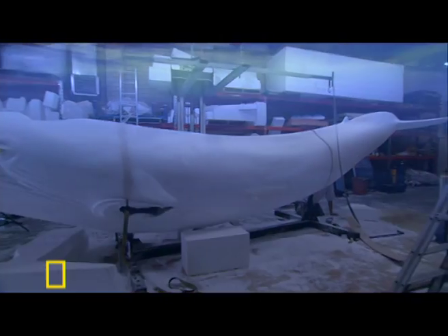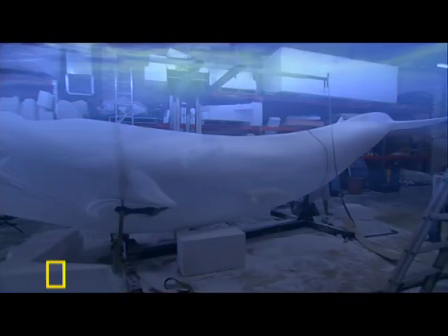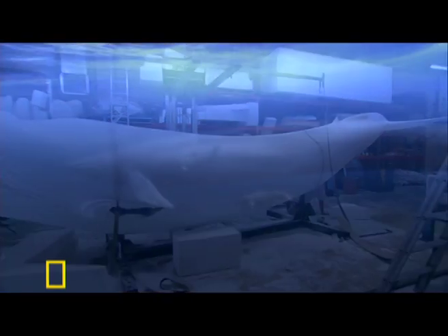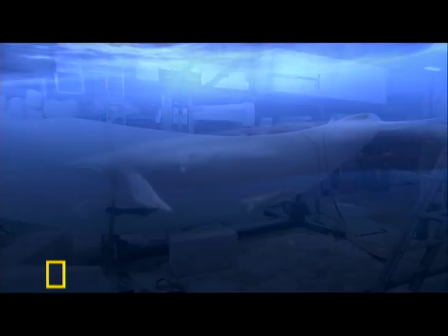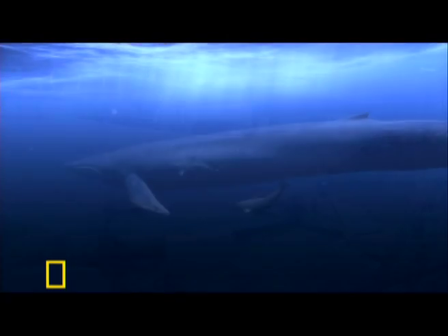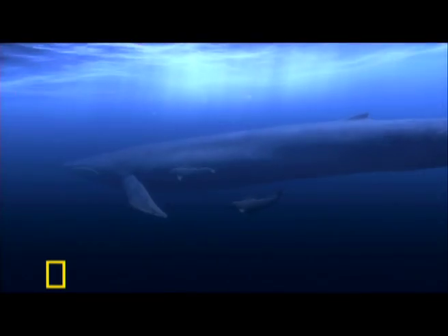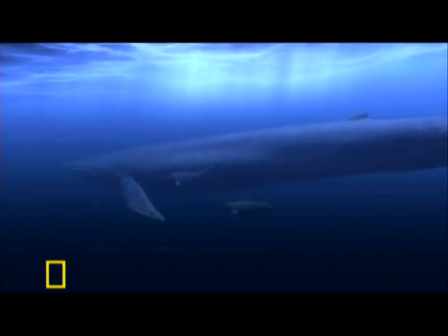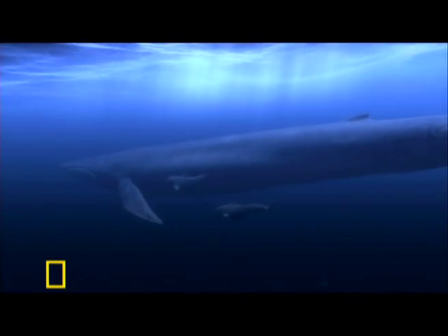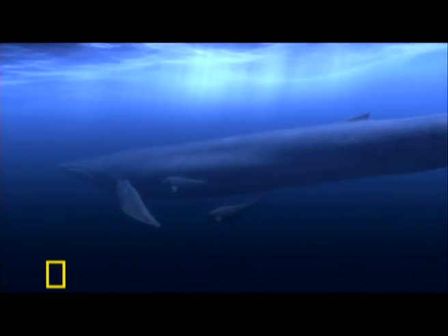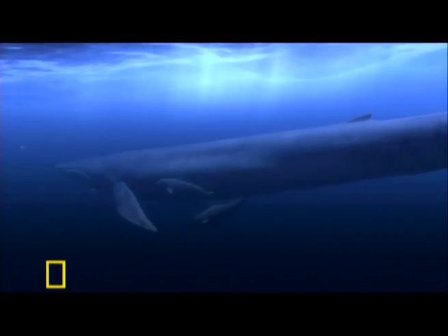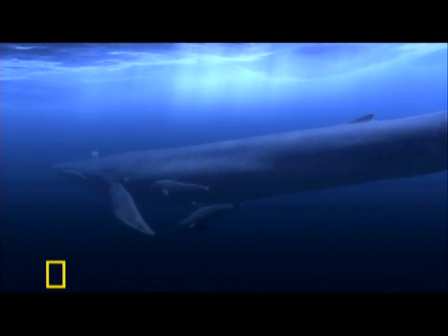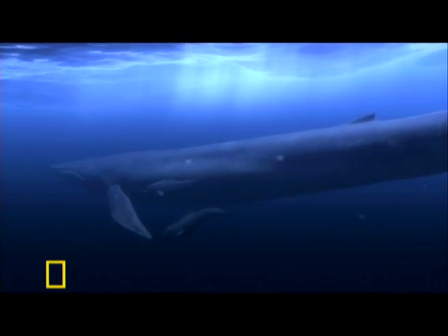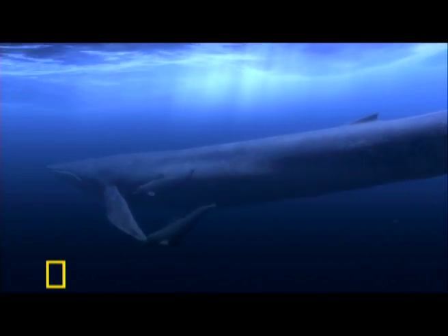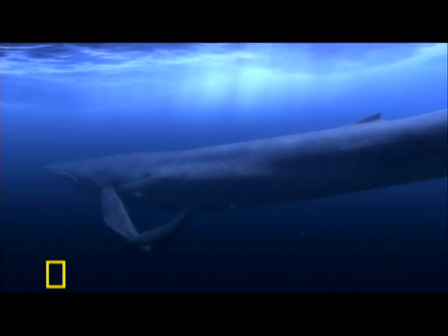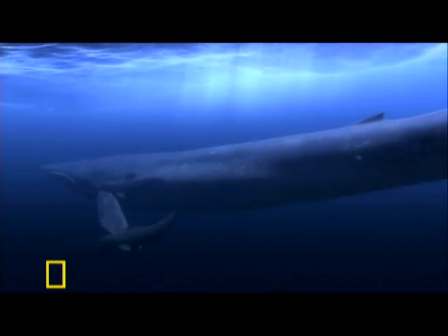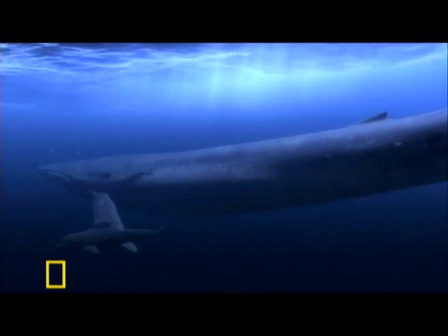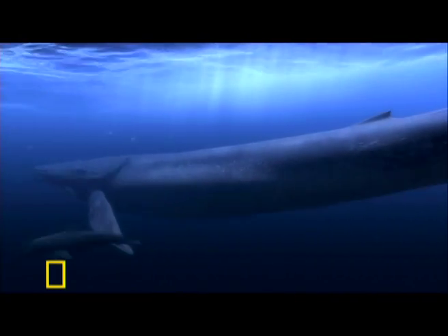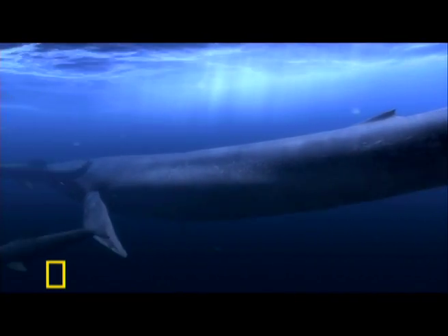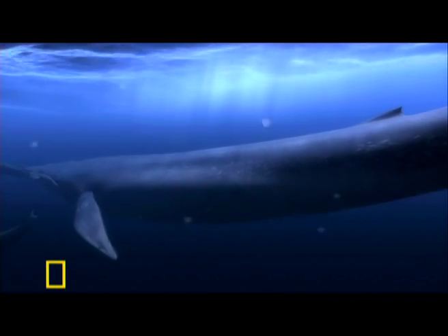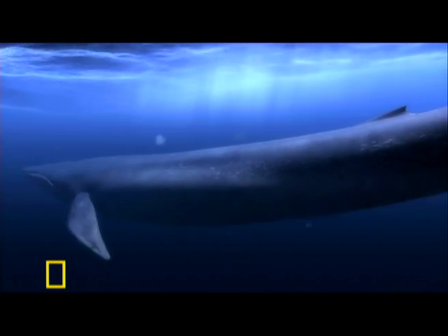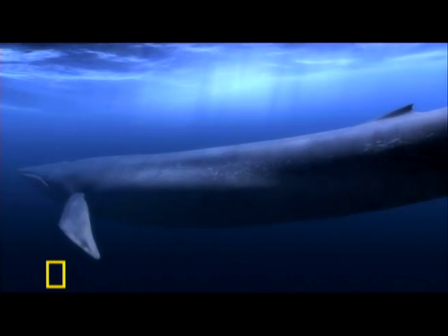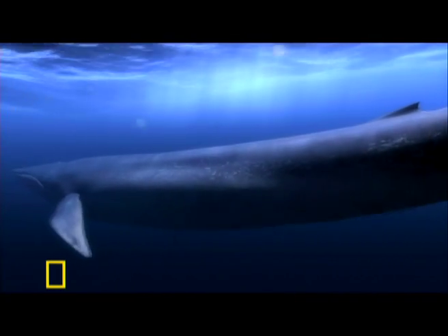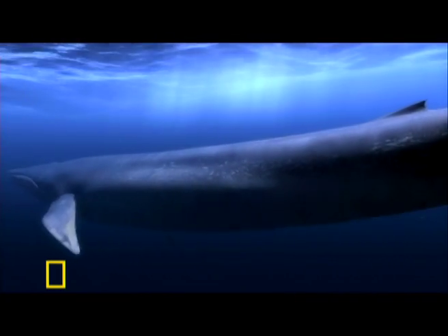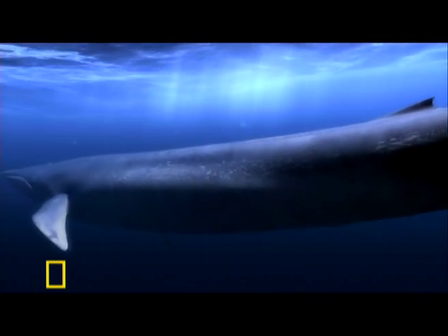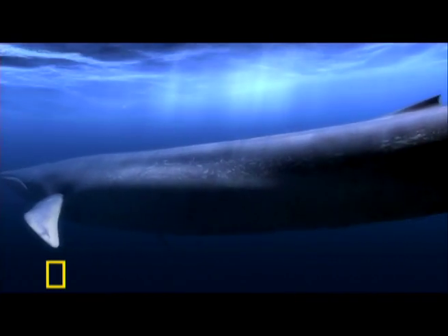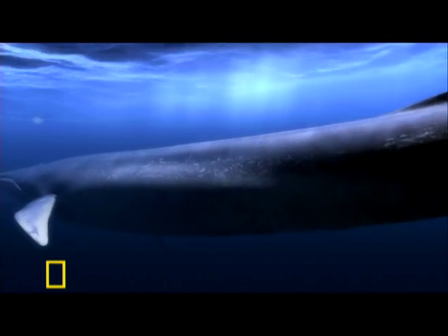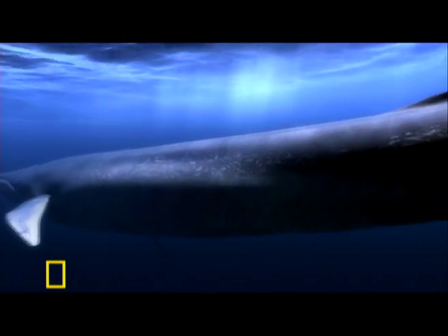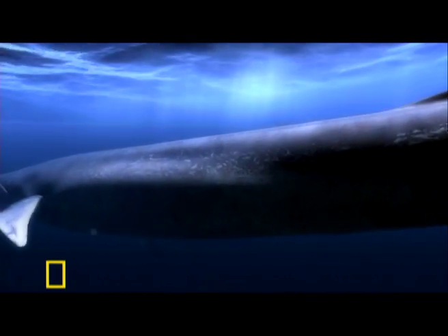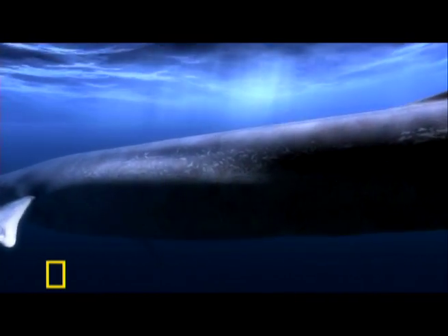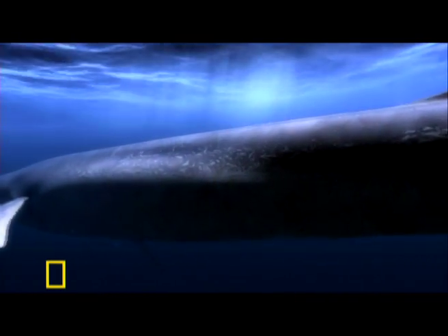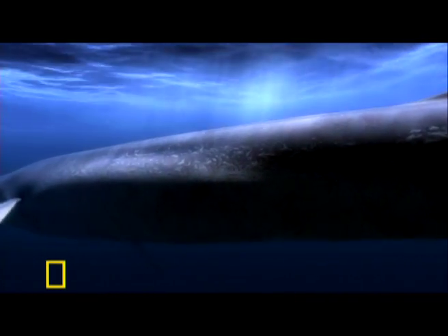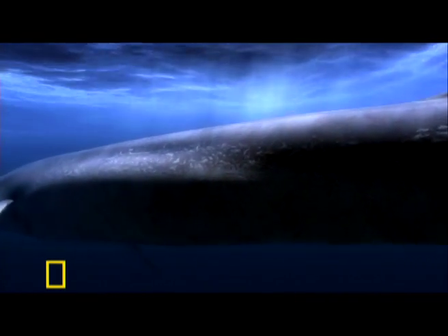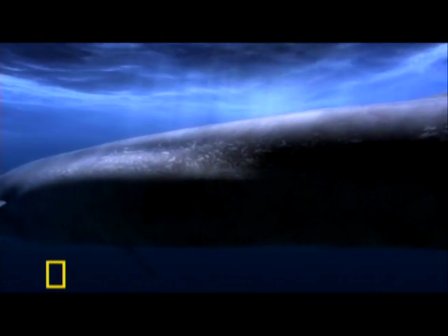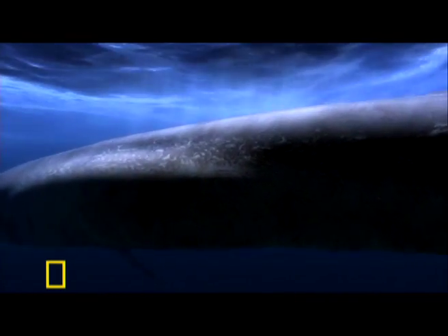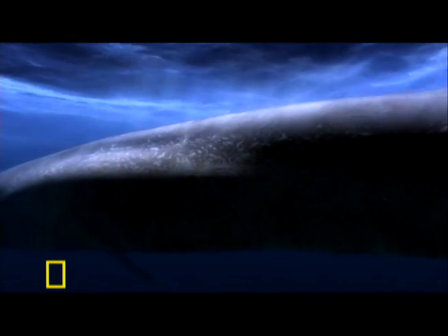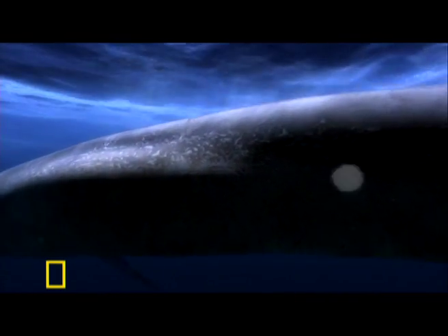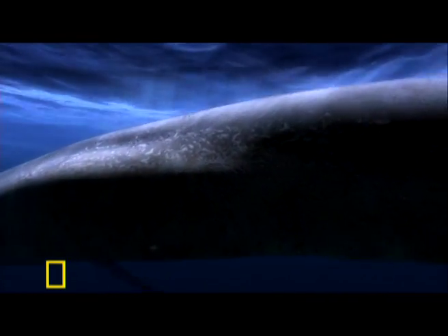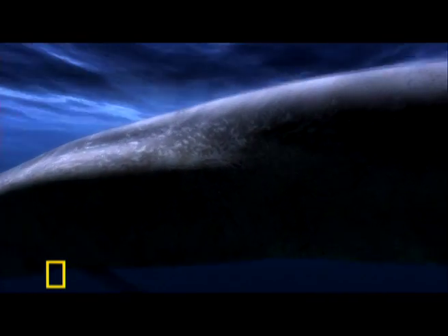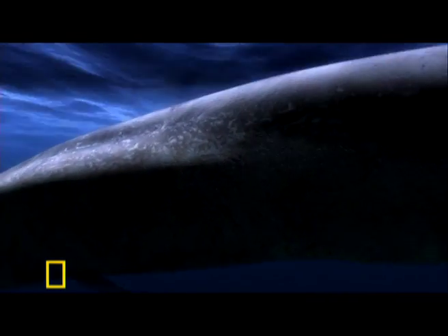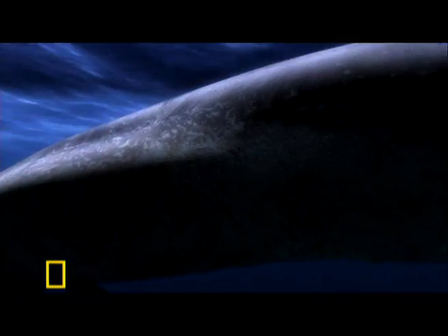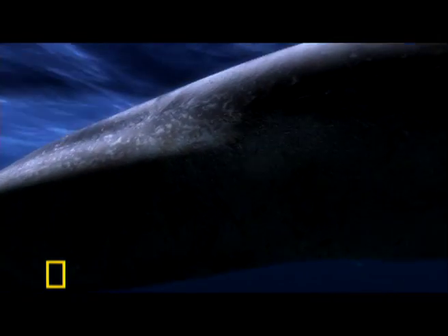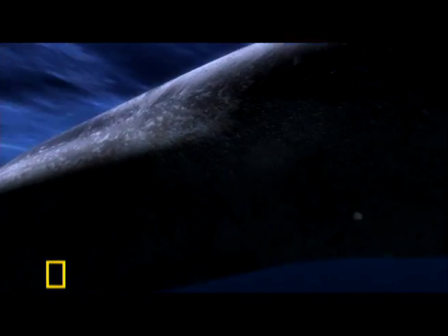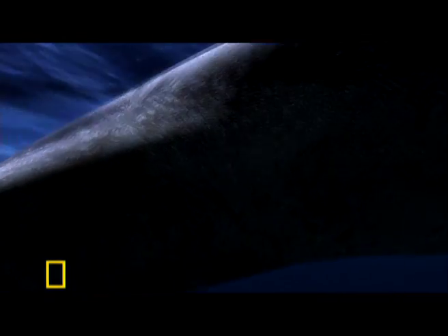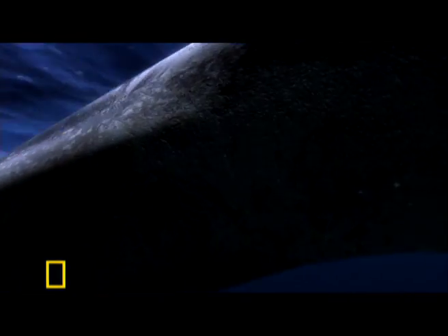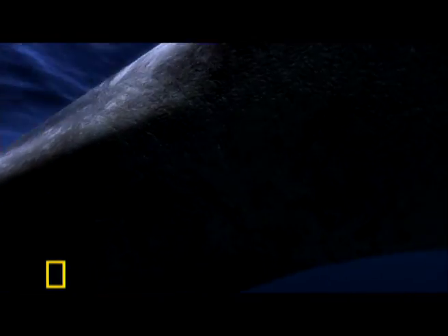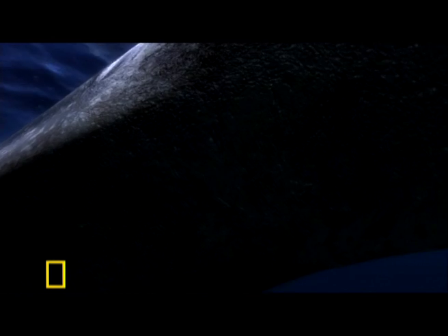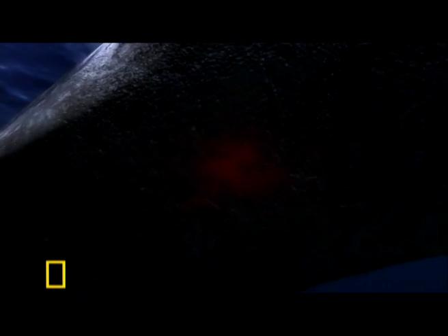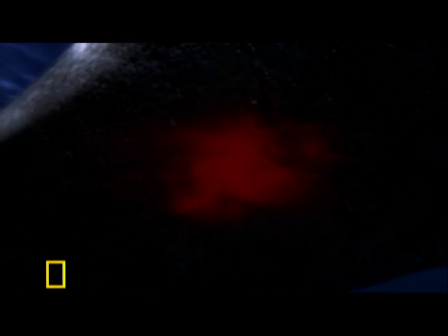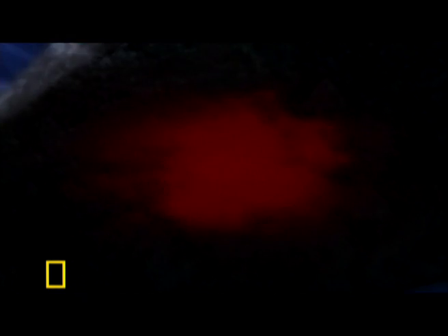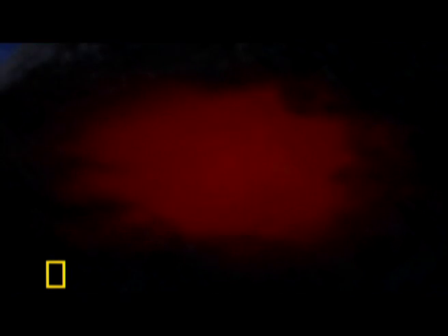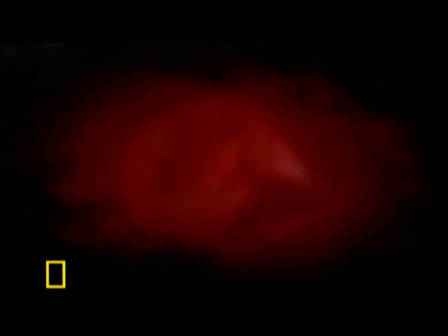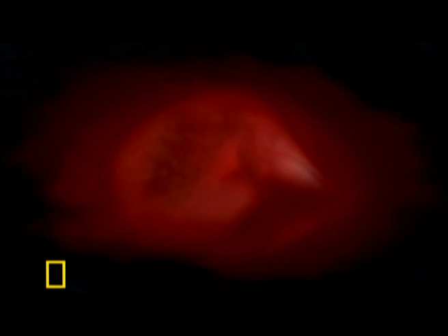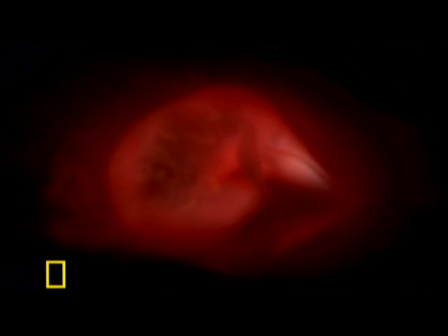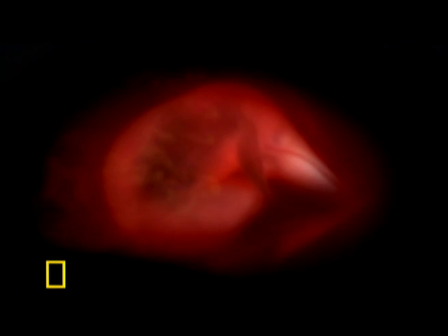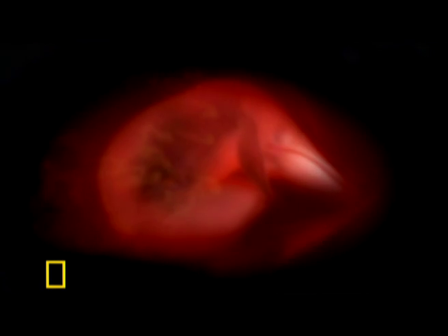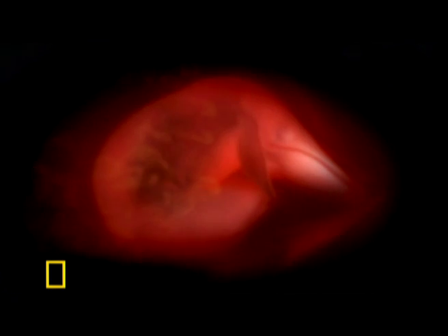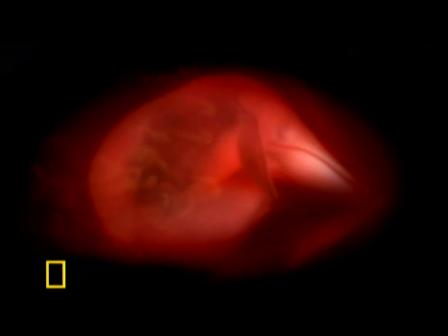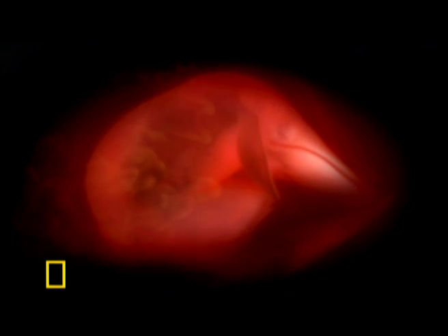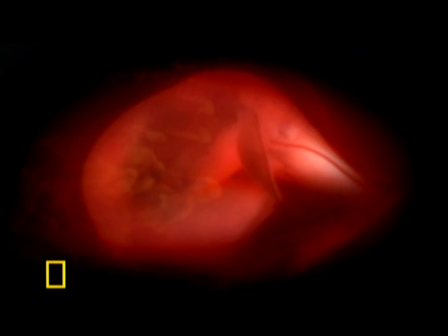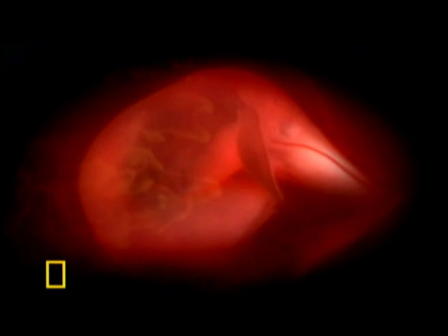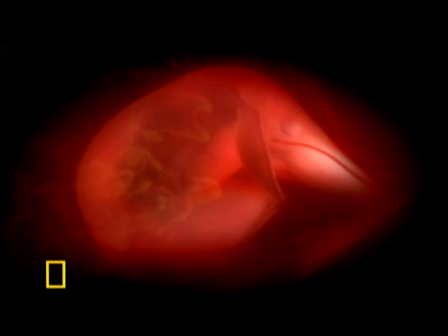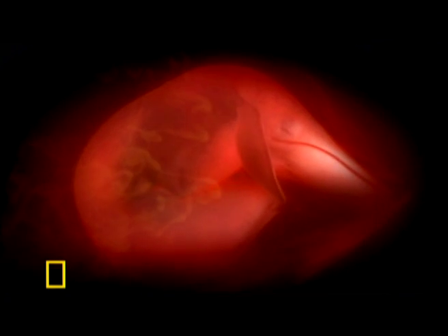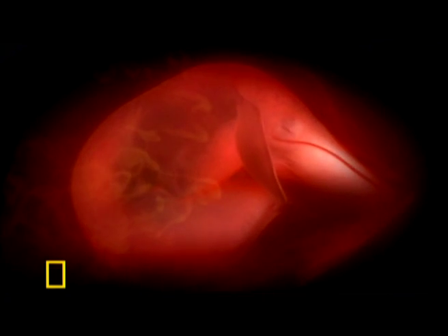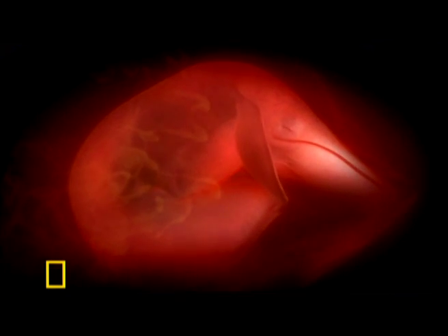That was interesting in itself because nobody had very much information until recently about the birthing process and the size of the baby whale.